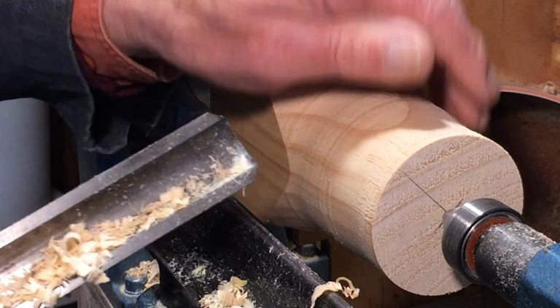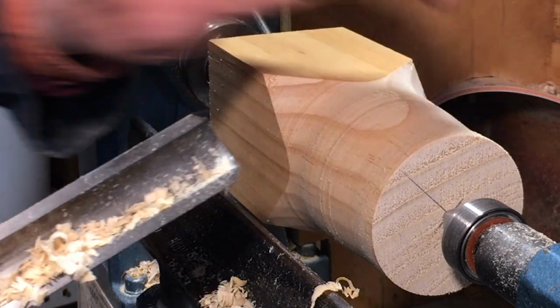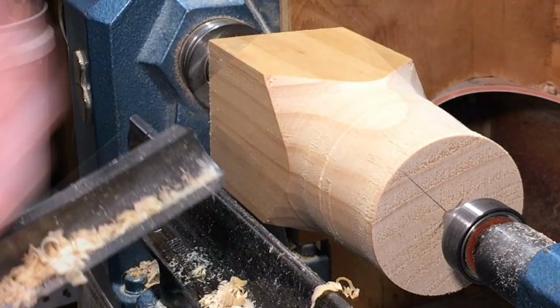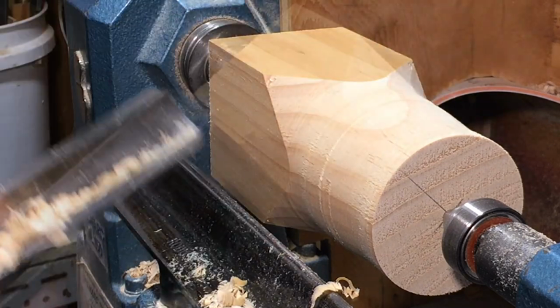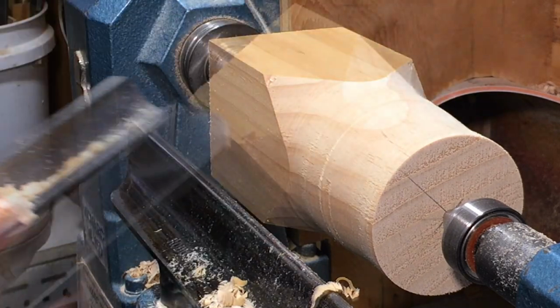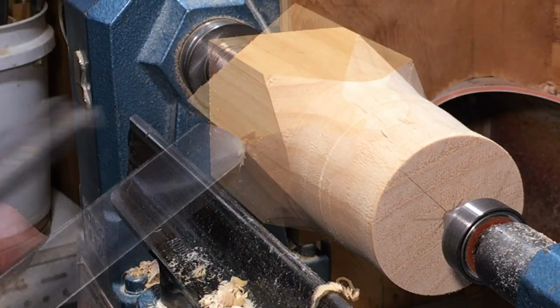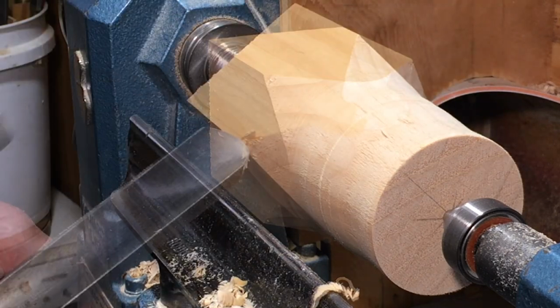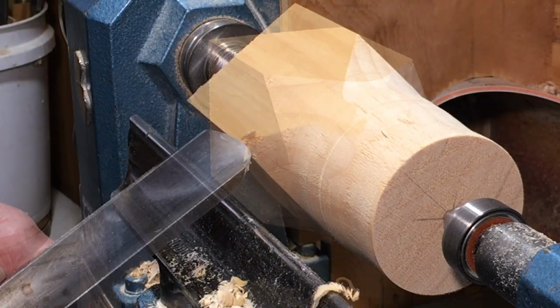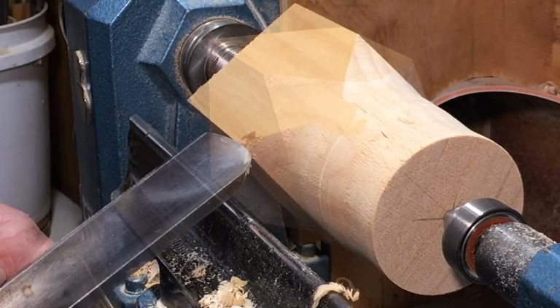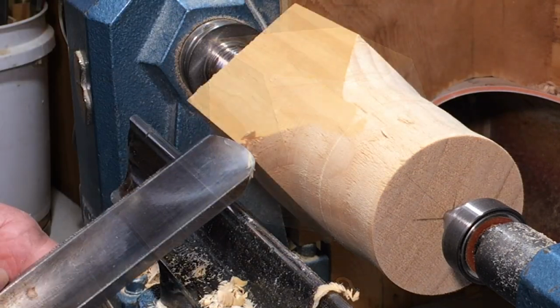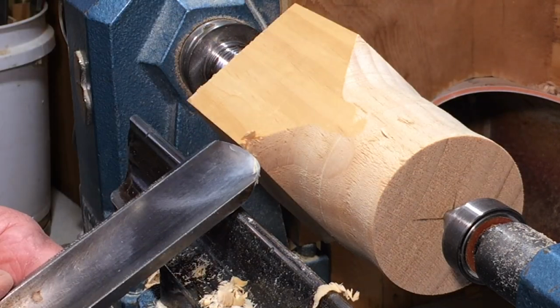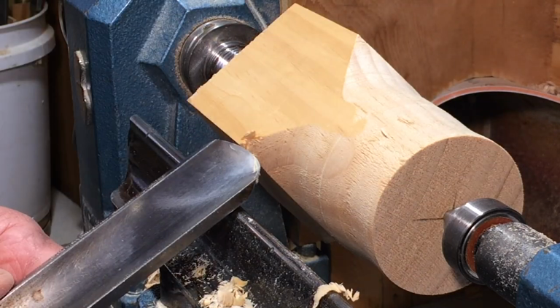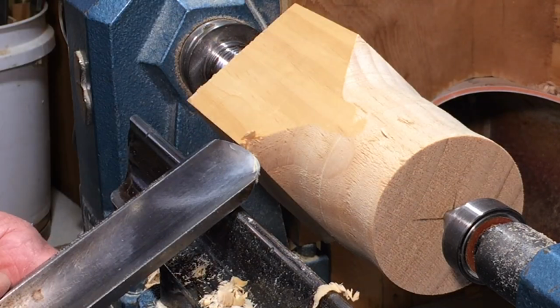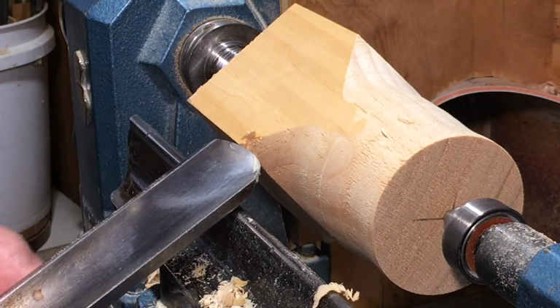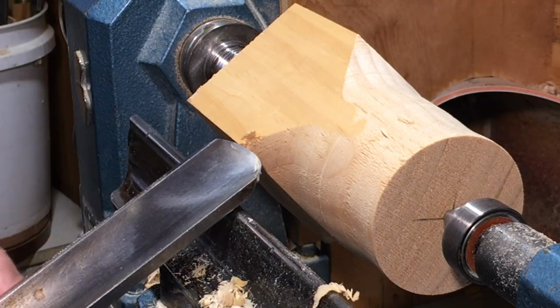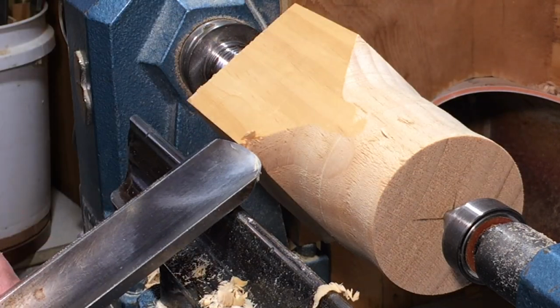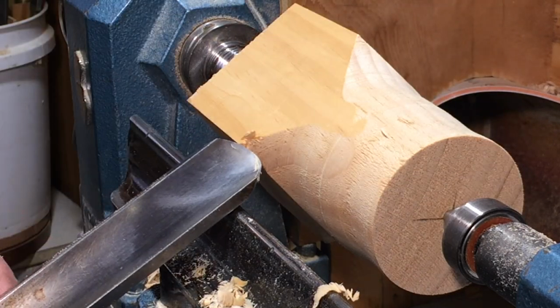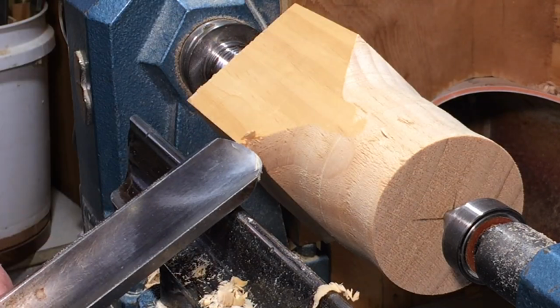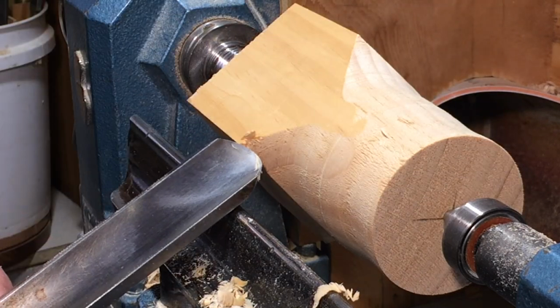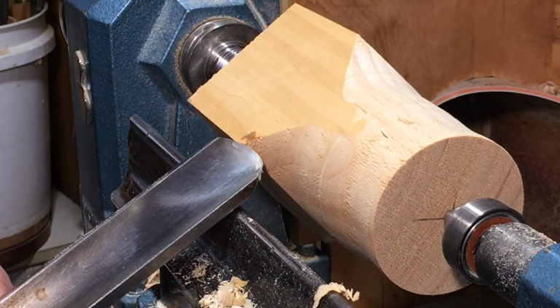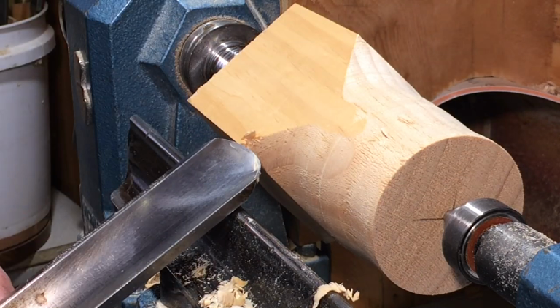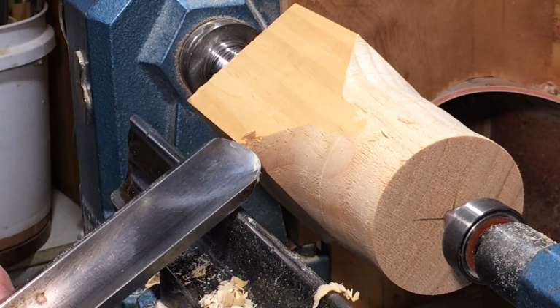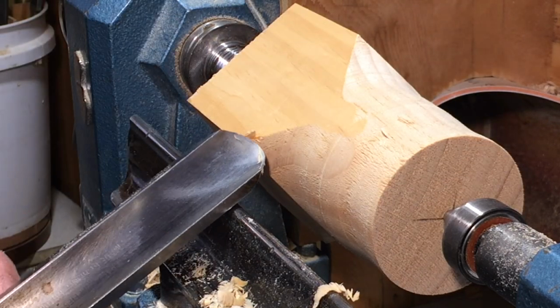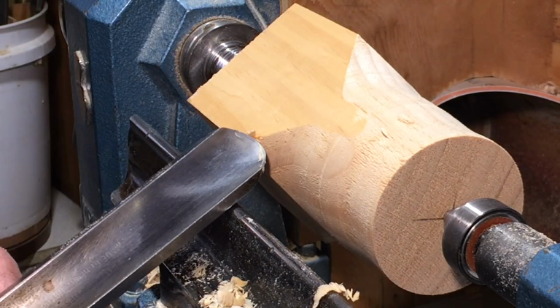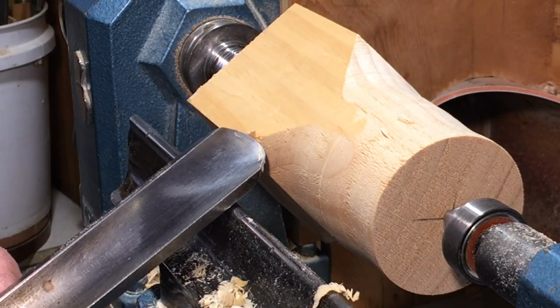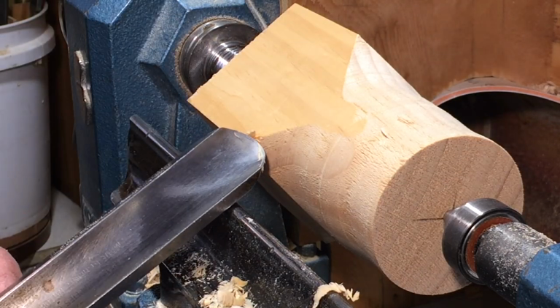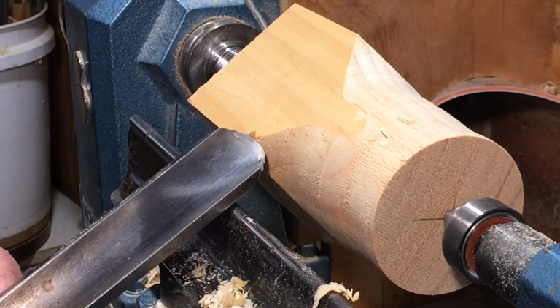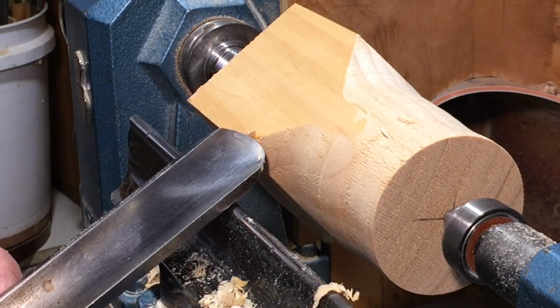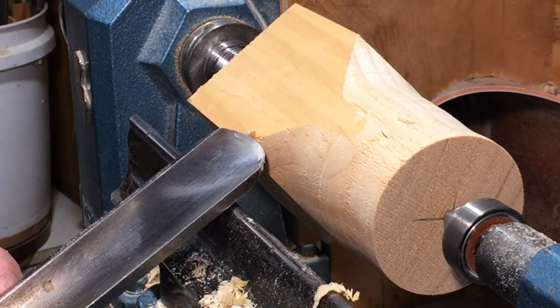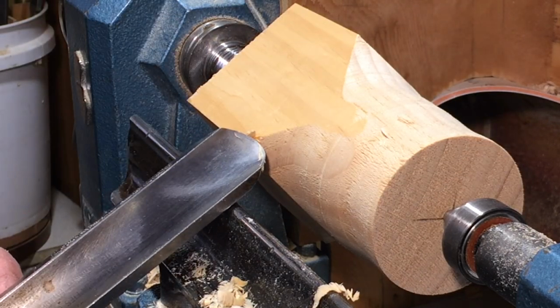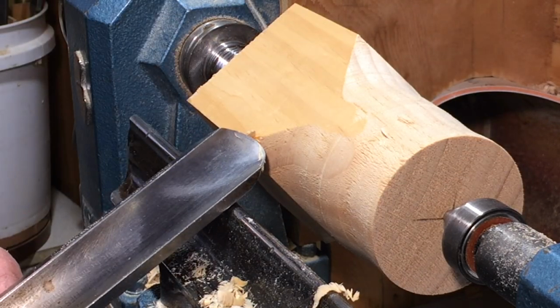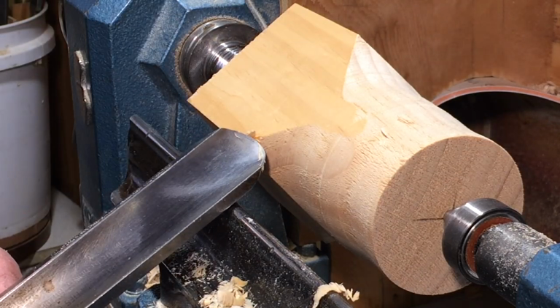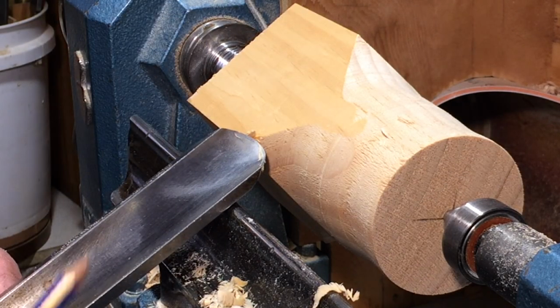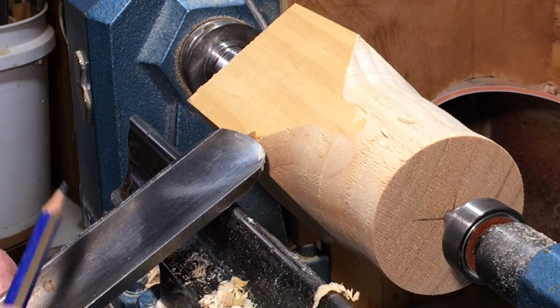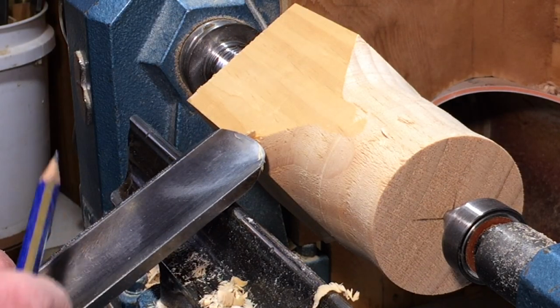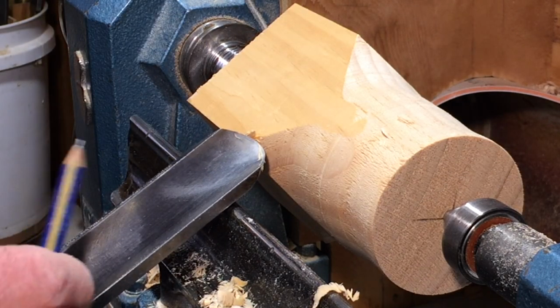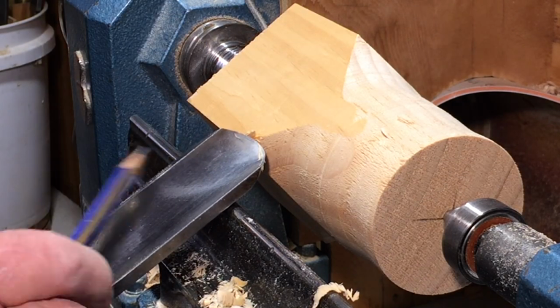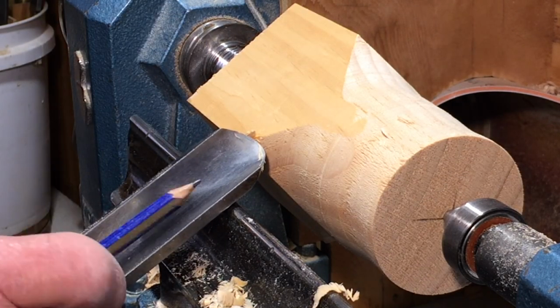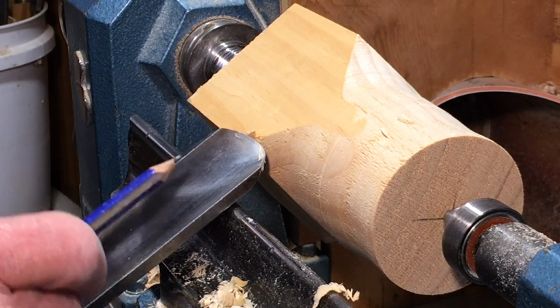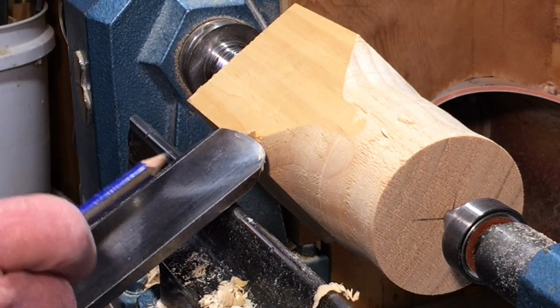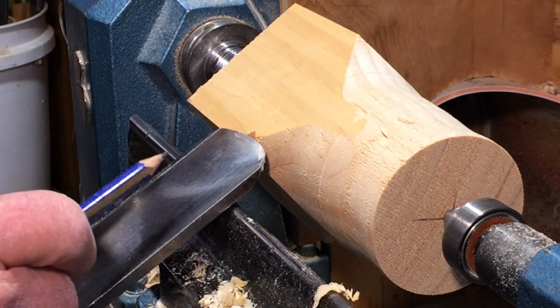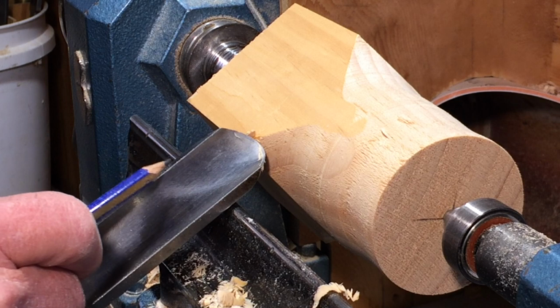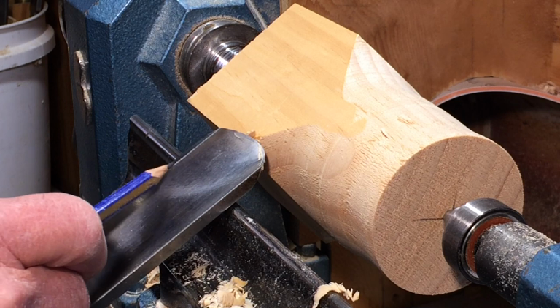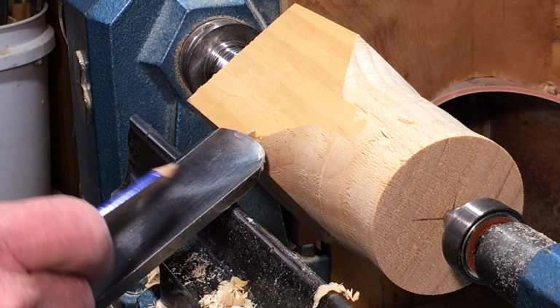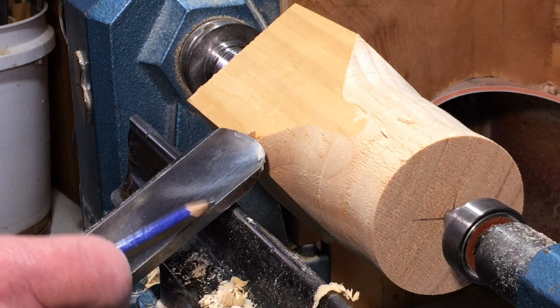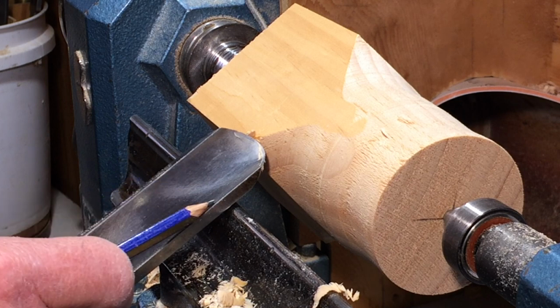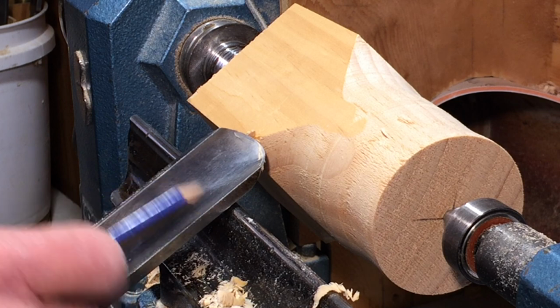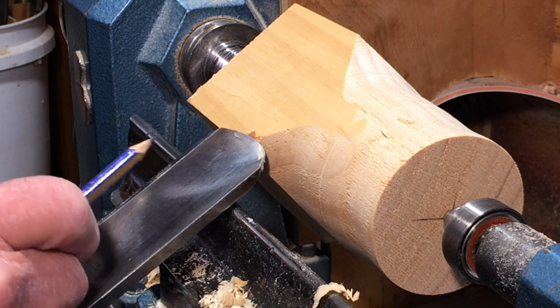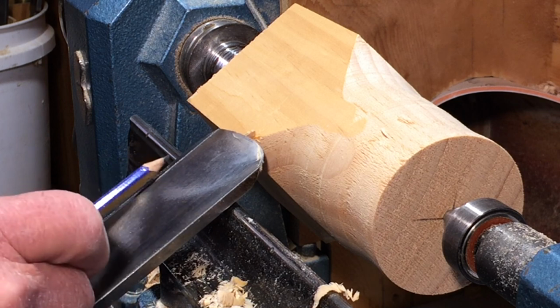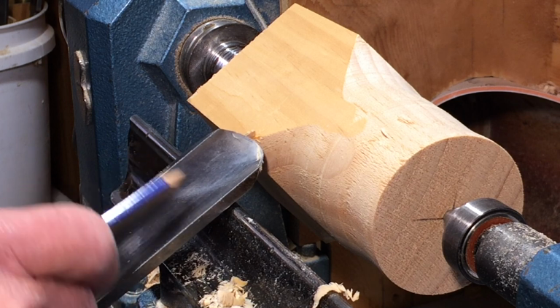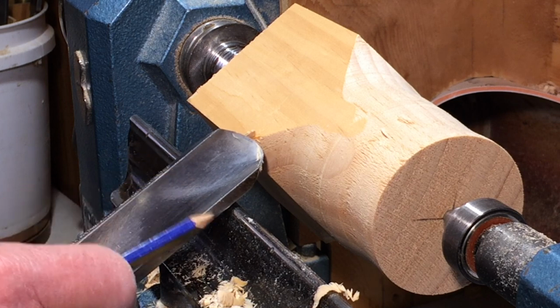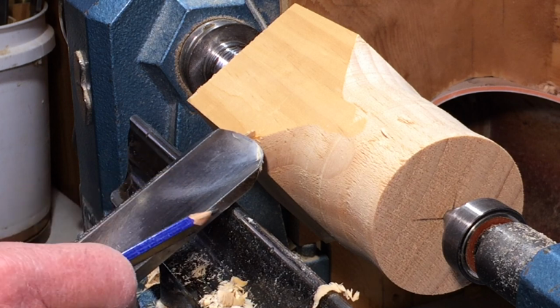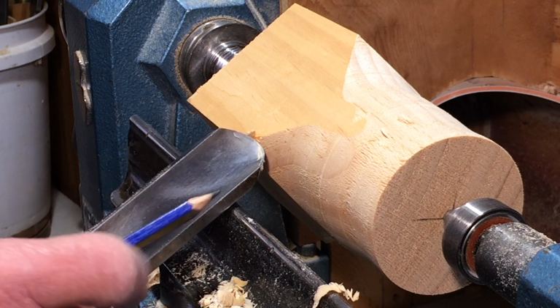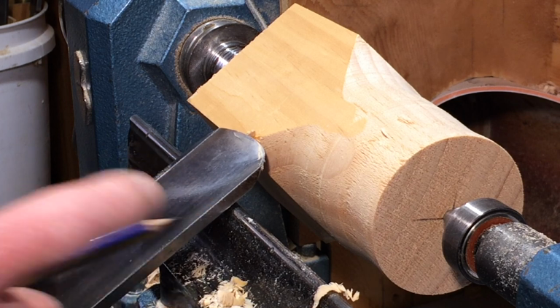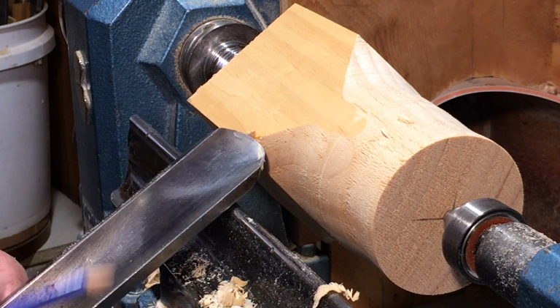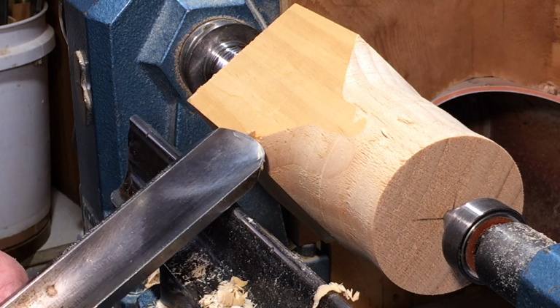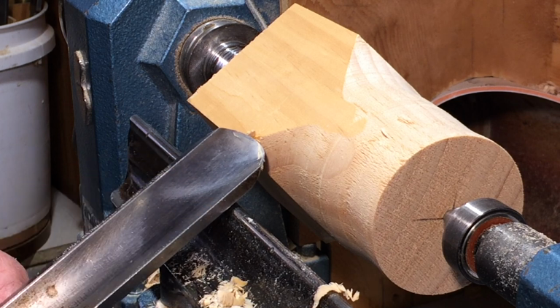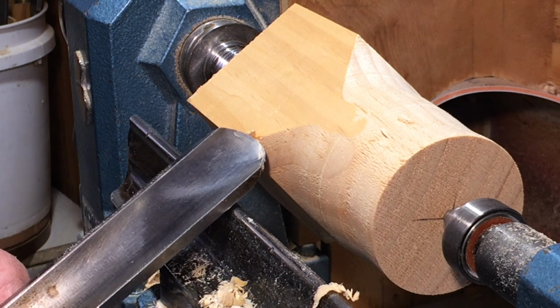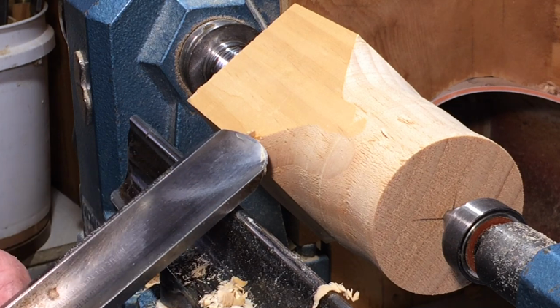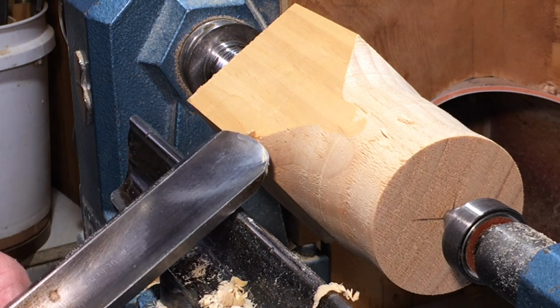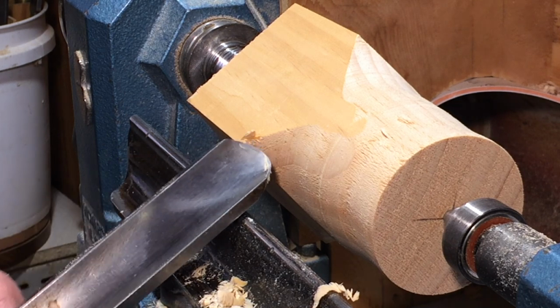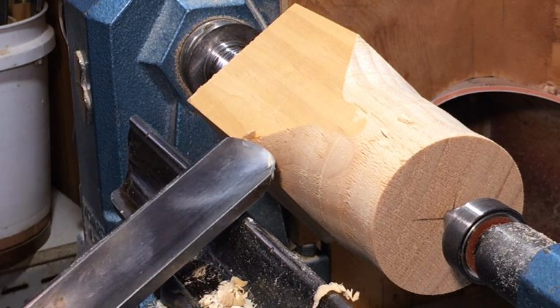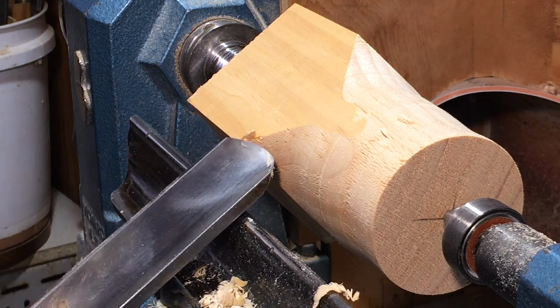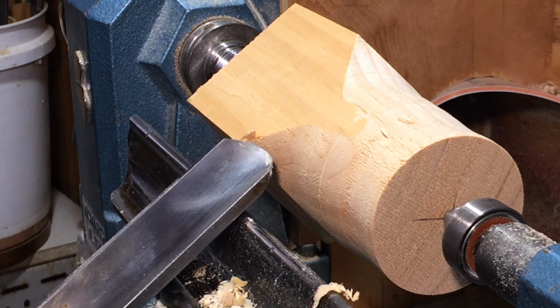This is a continental roughing gouge. The flute width is one inch.